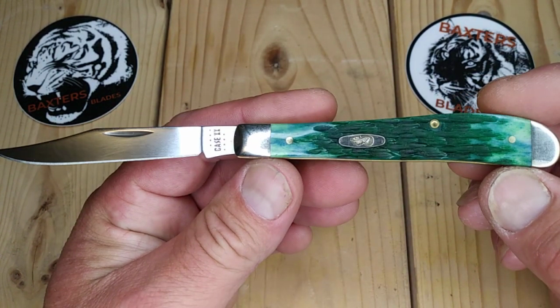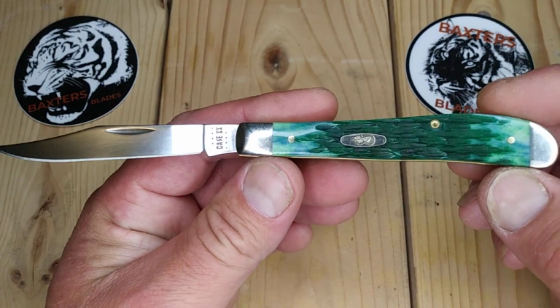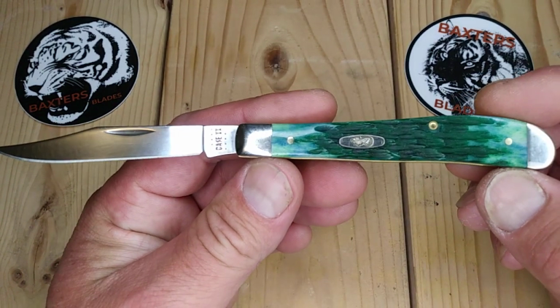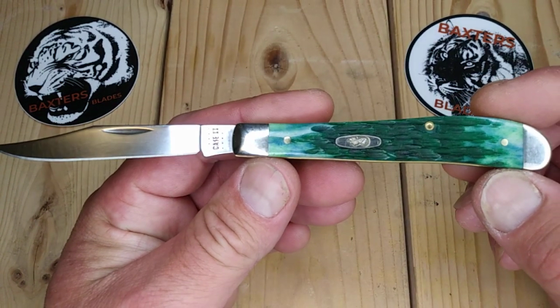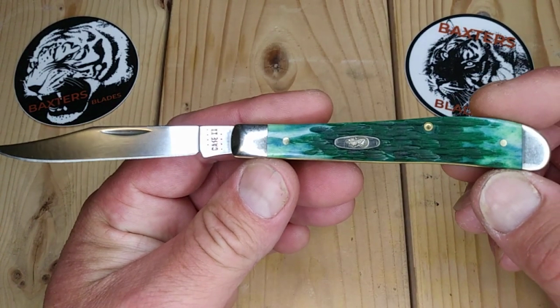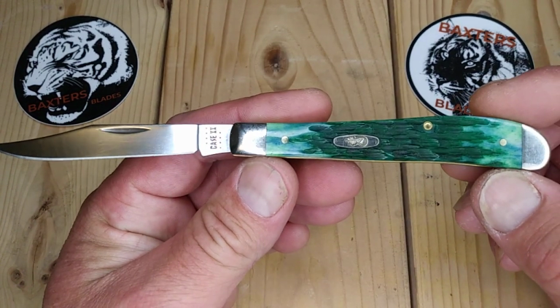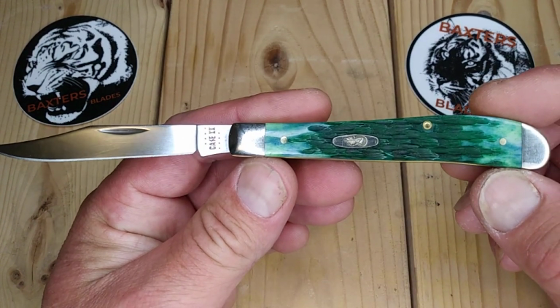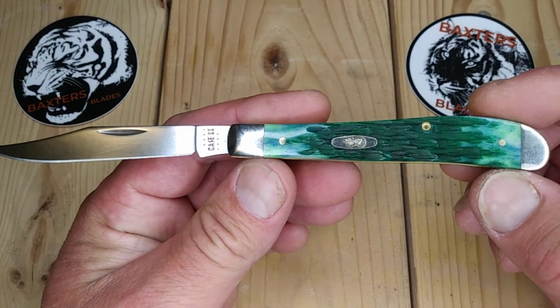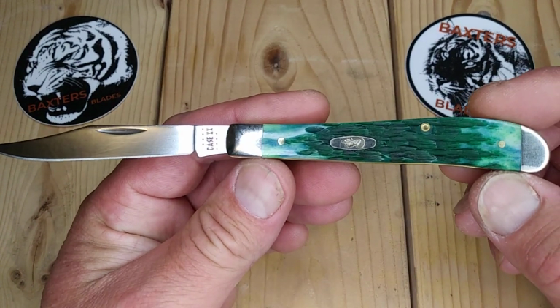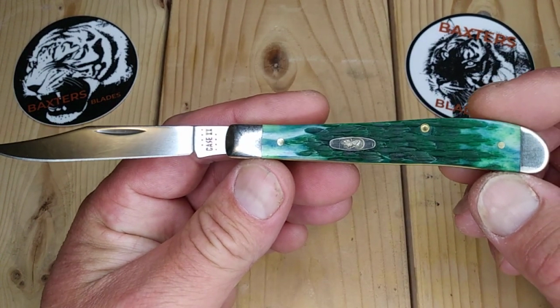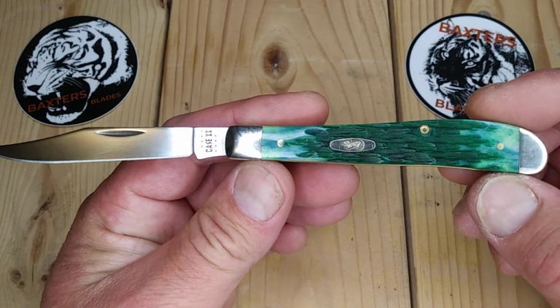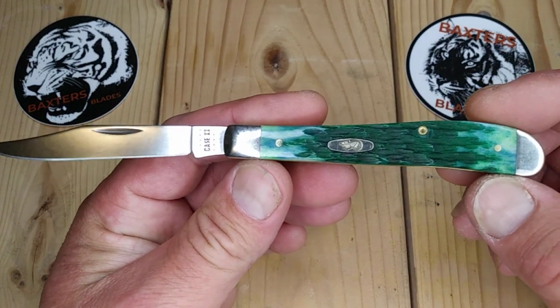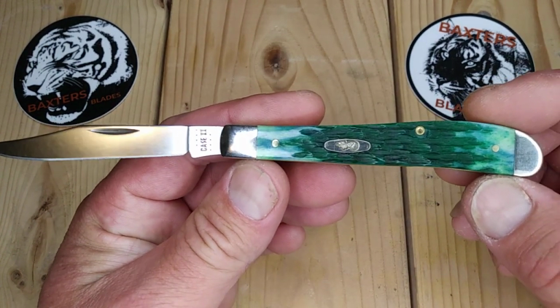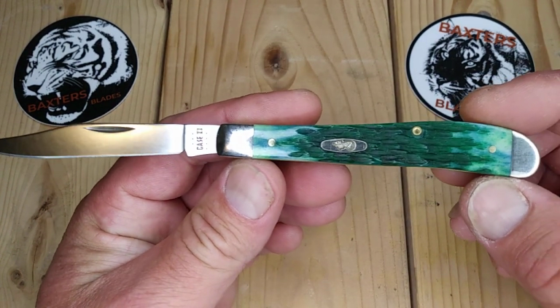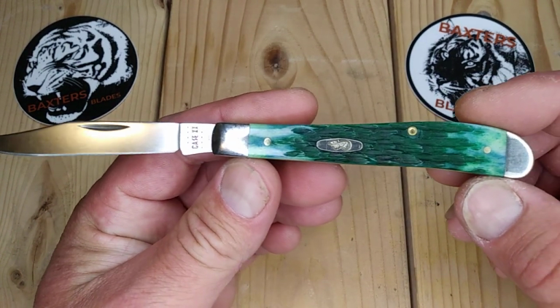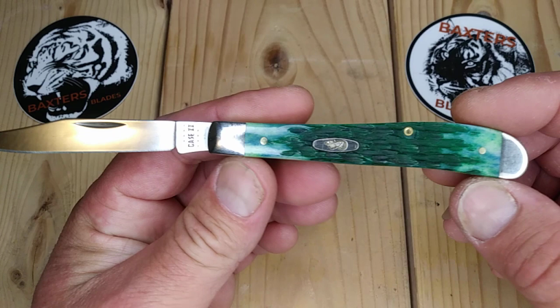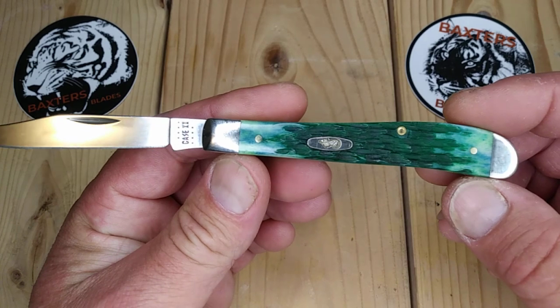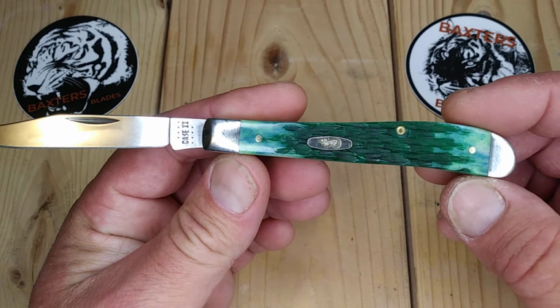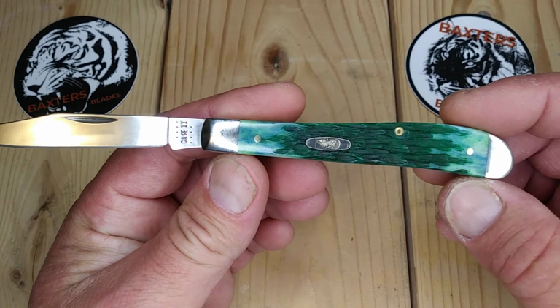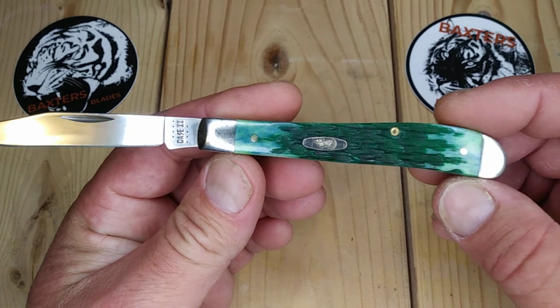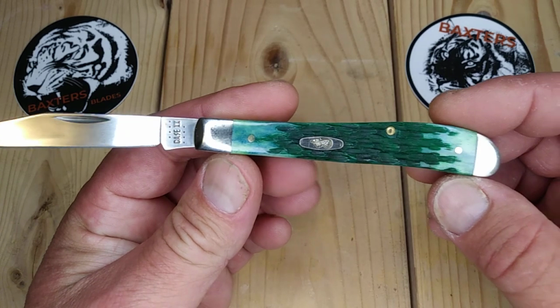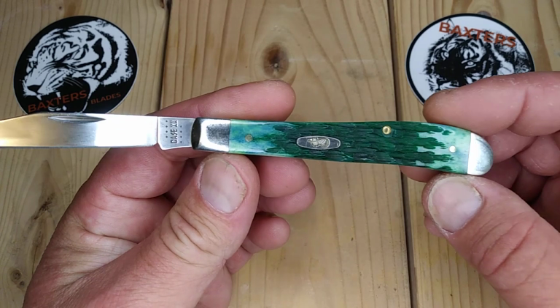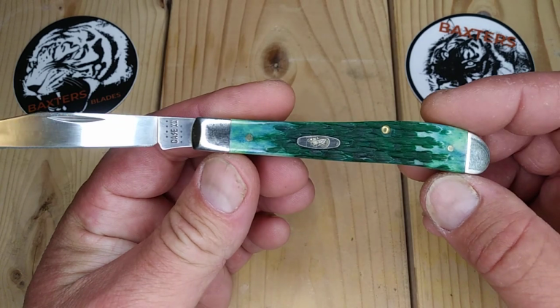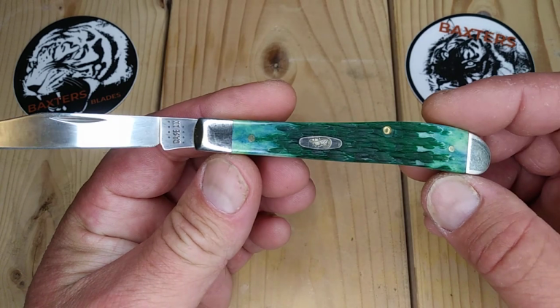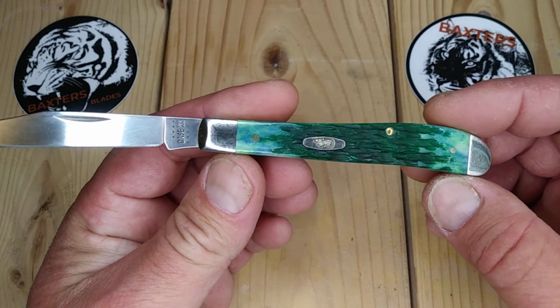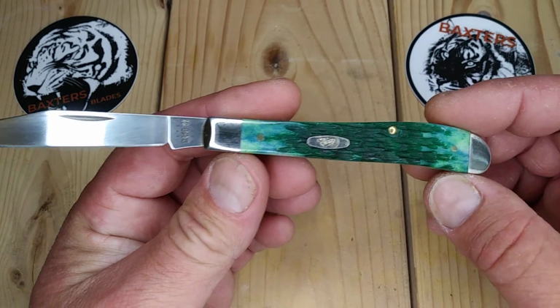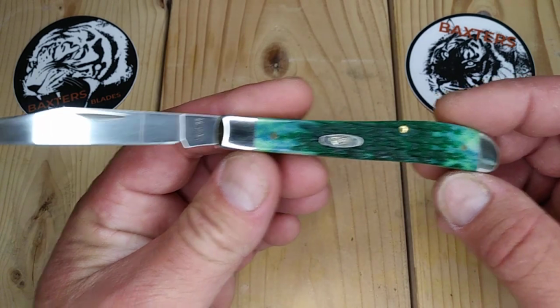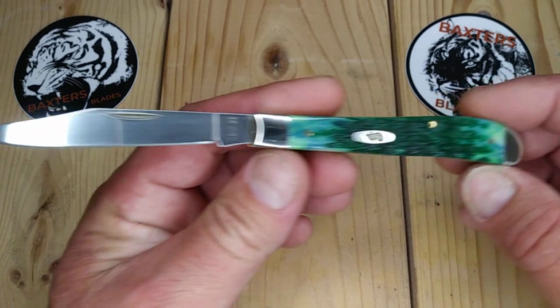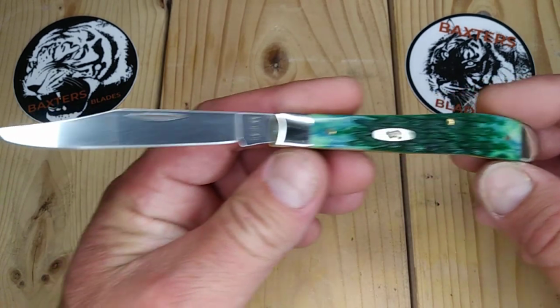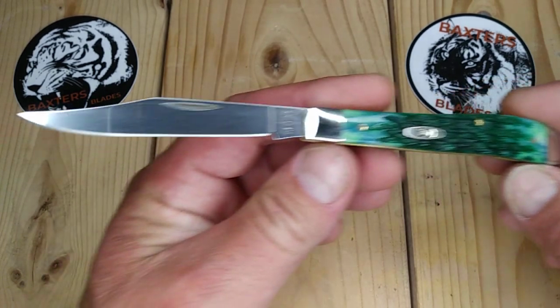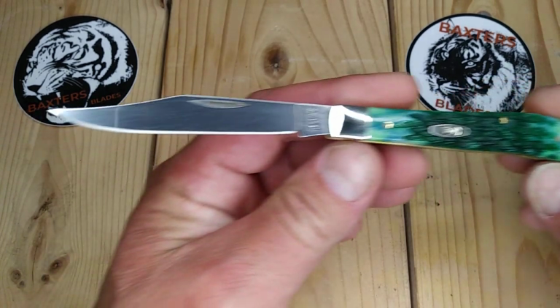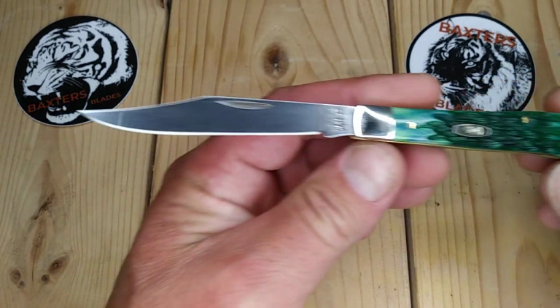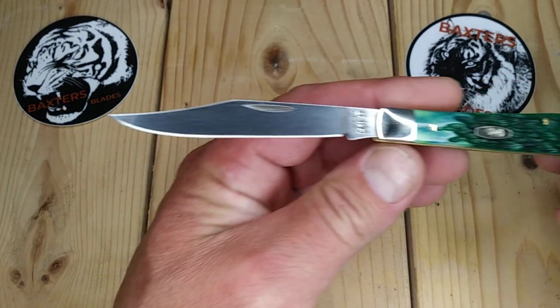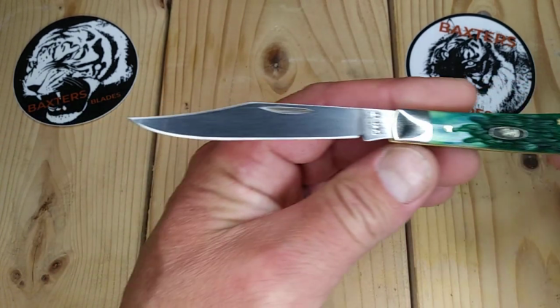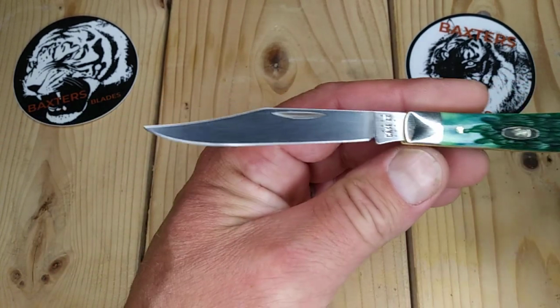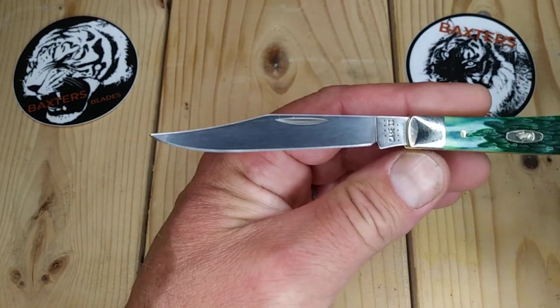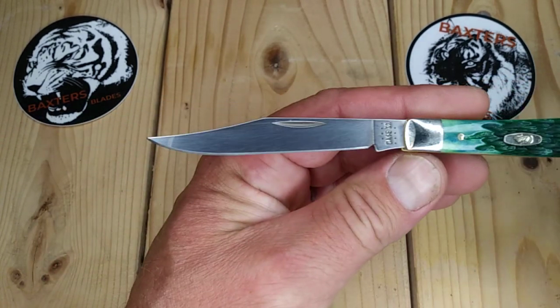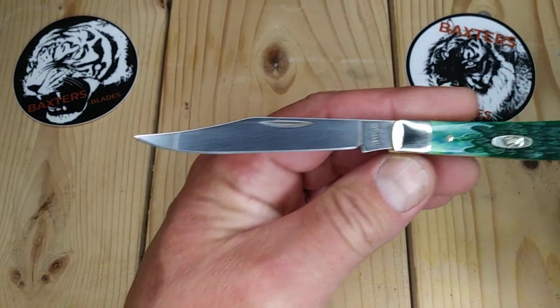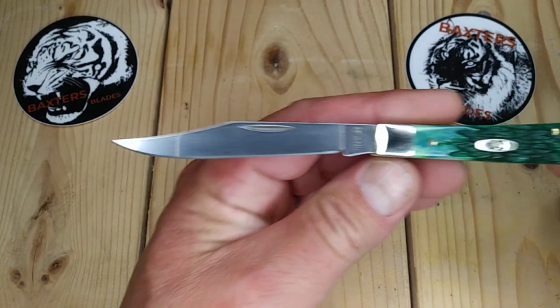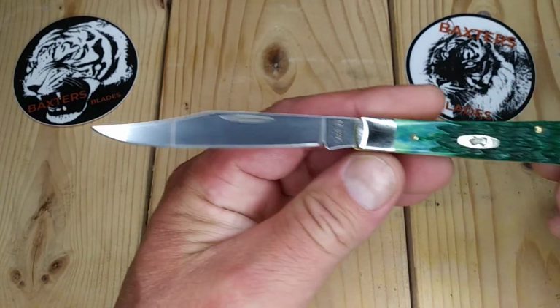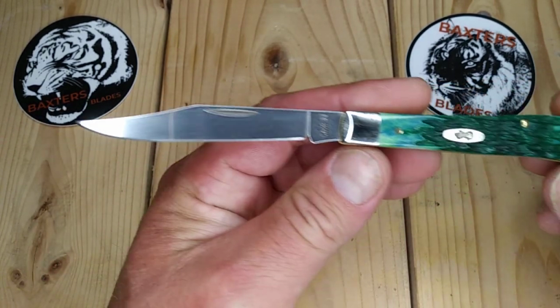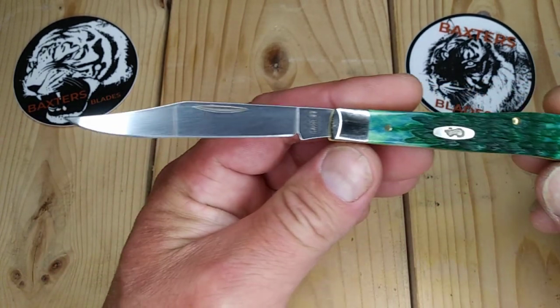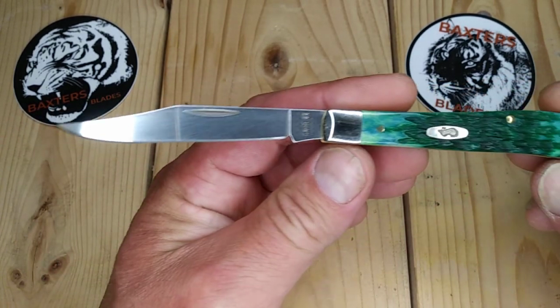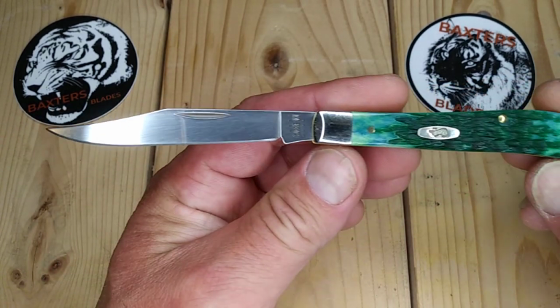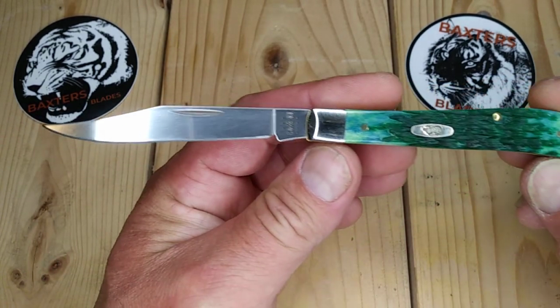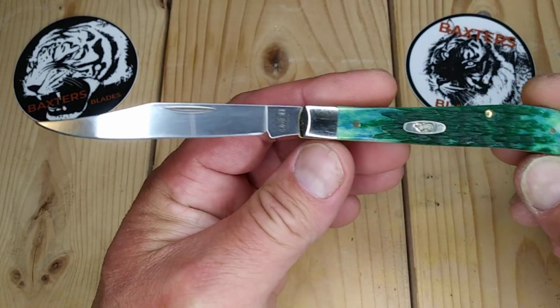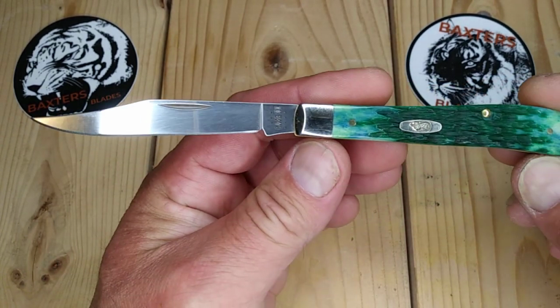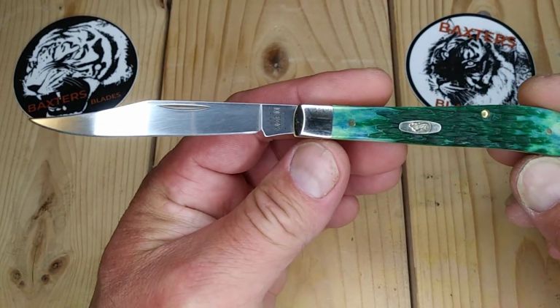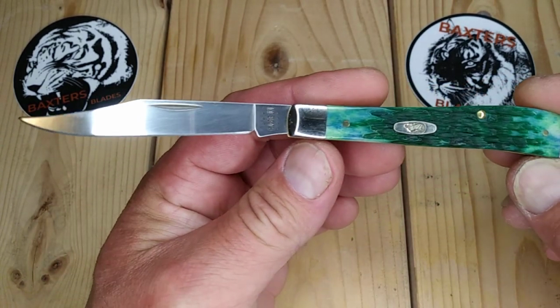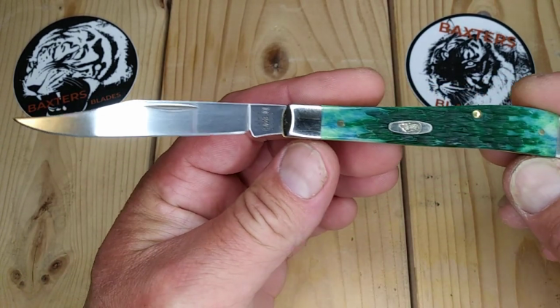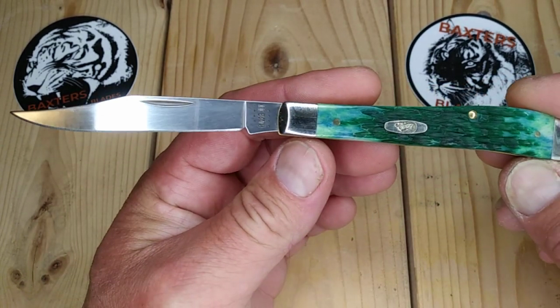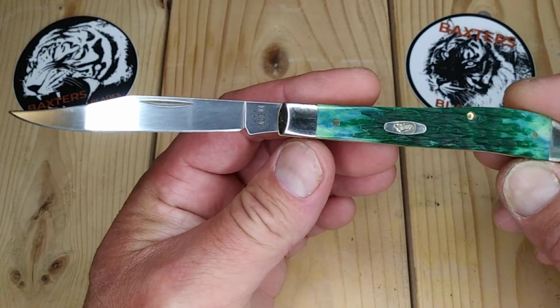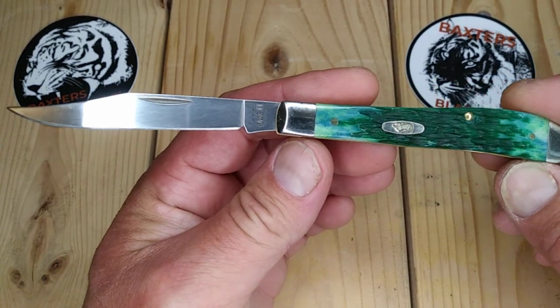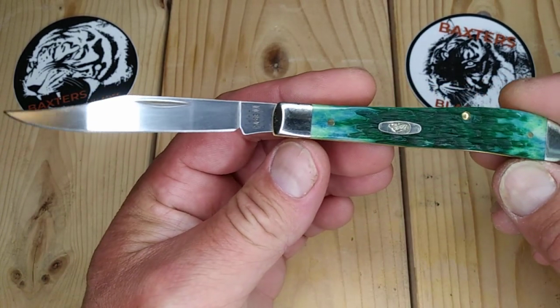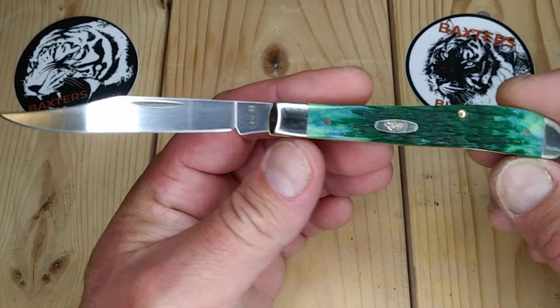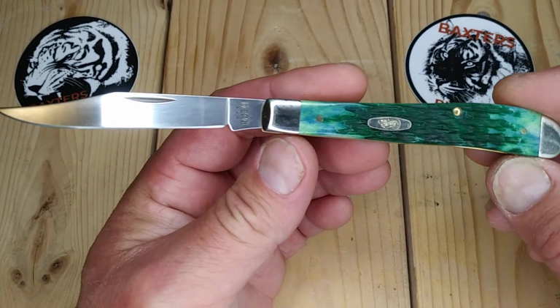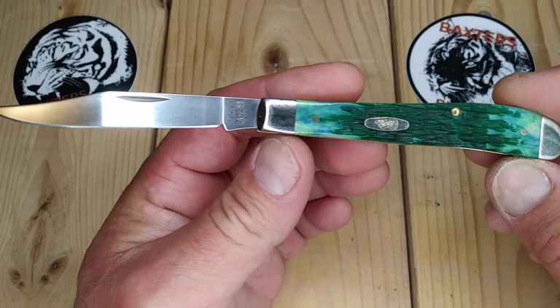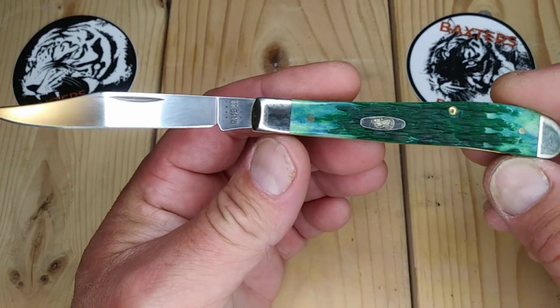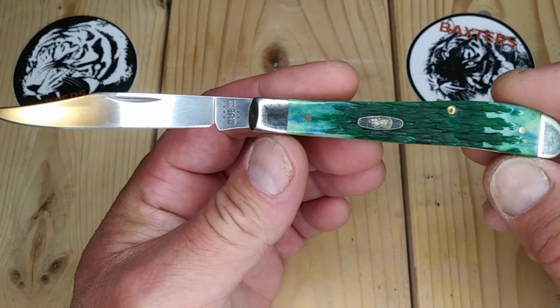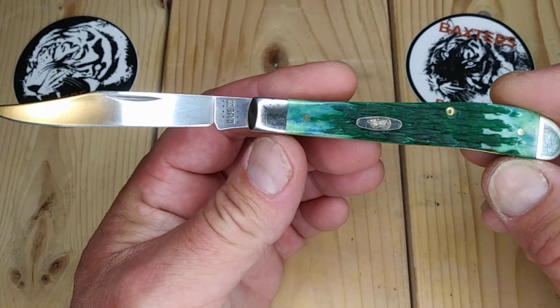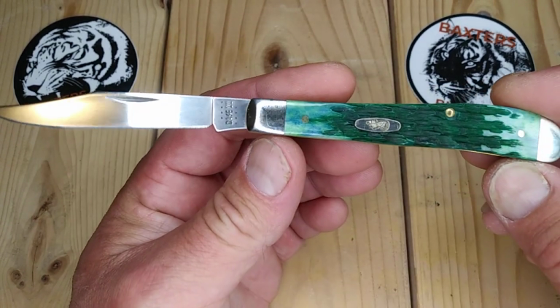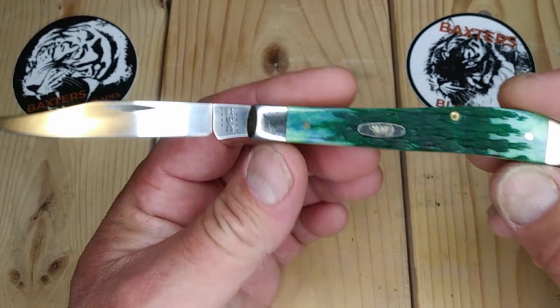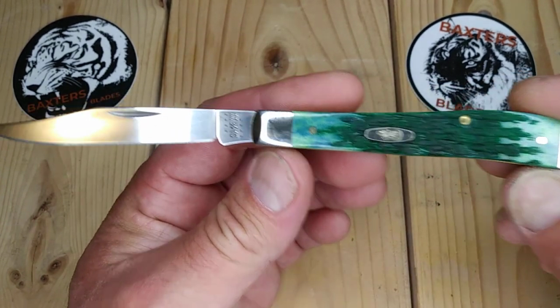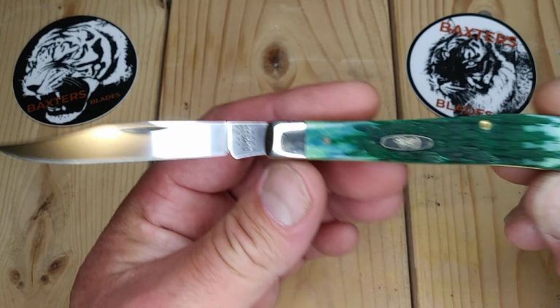Anyhow, the Slimline Trapper has a handle length of 4.13 inches and a blade length of 3.25 inches. This is the True Sharp stainless steel.